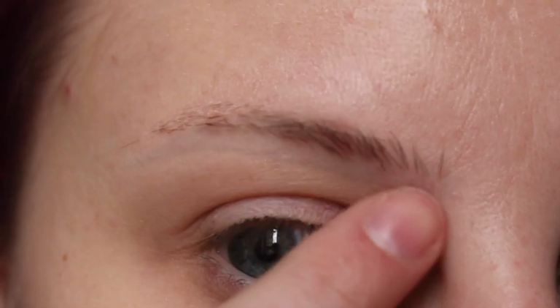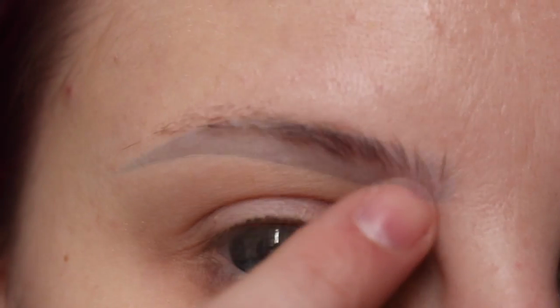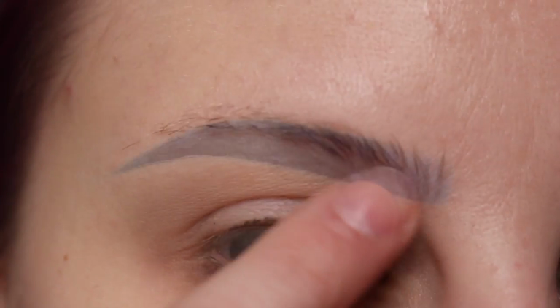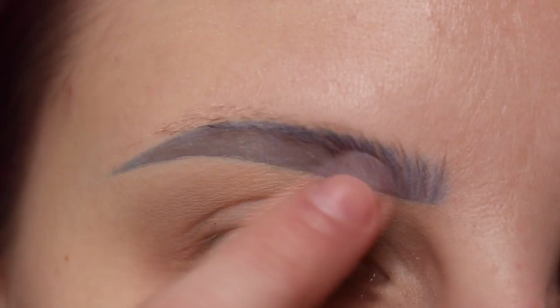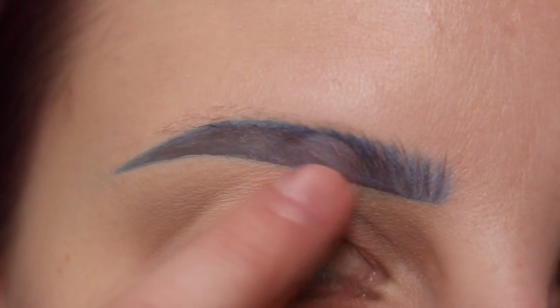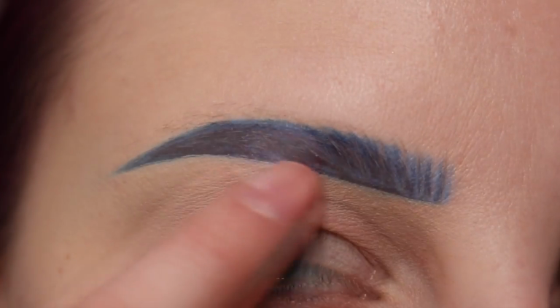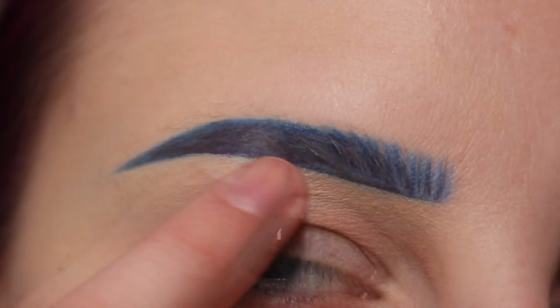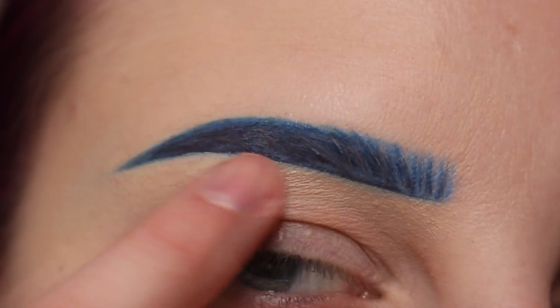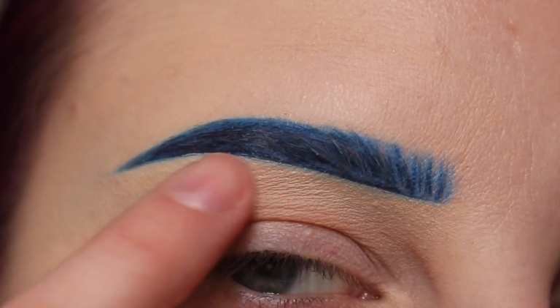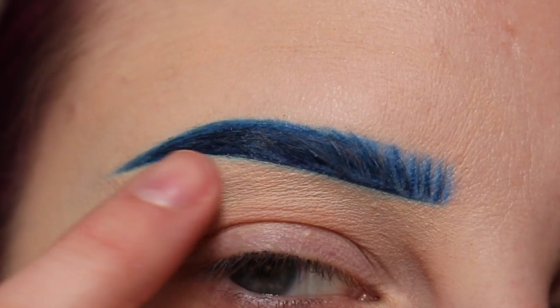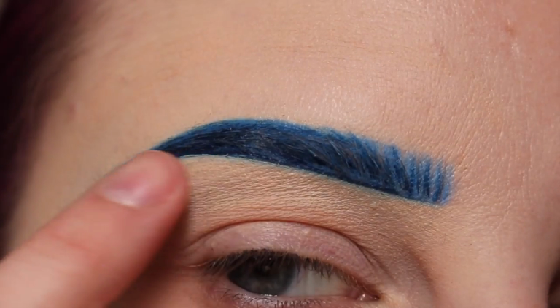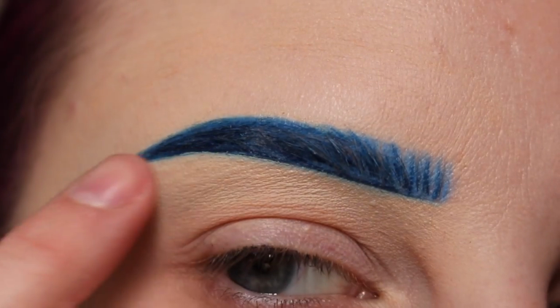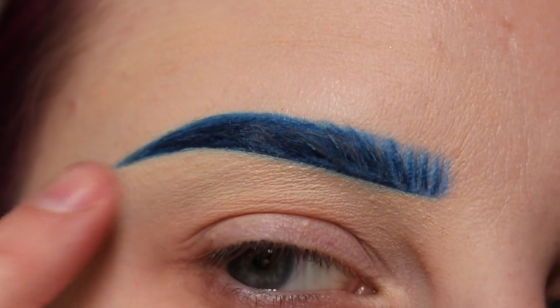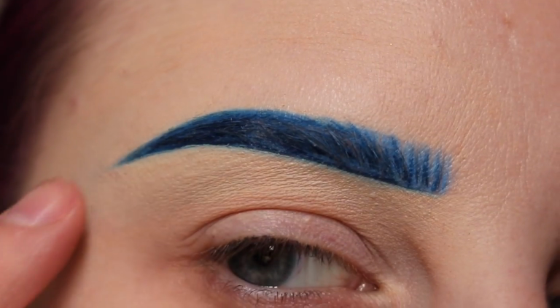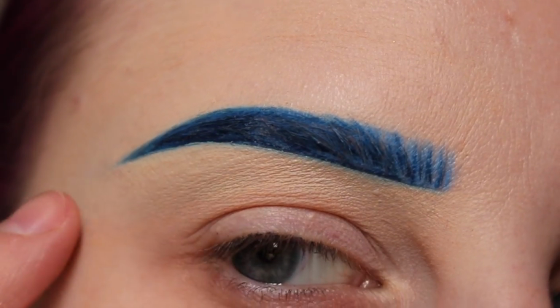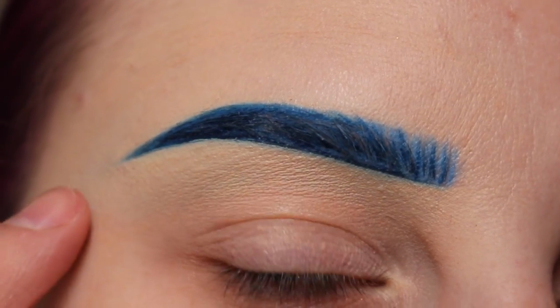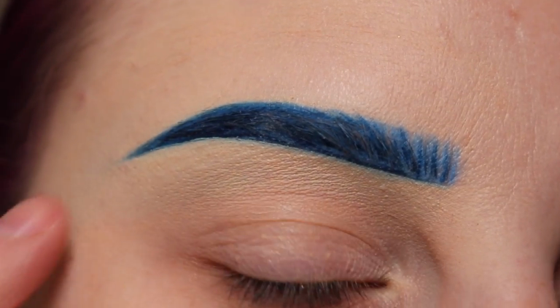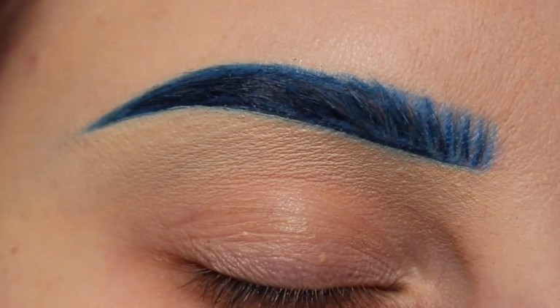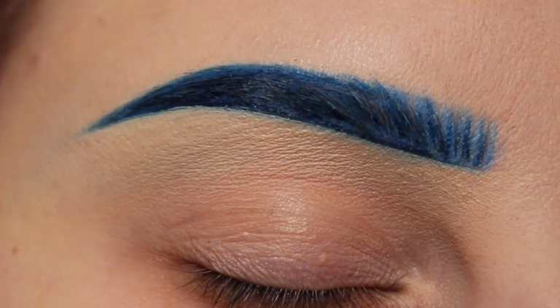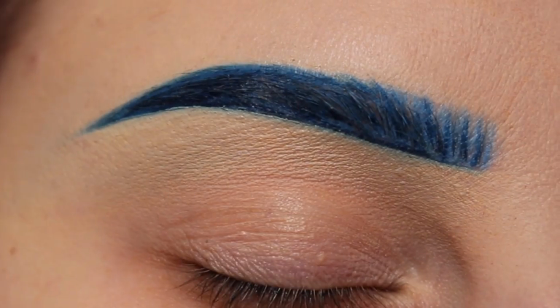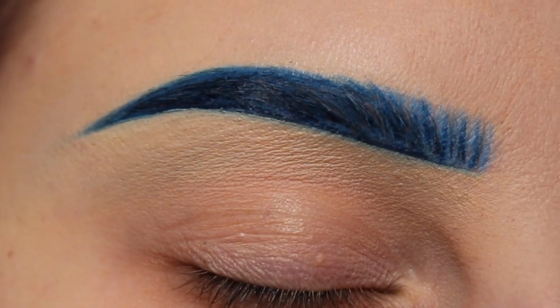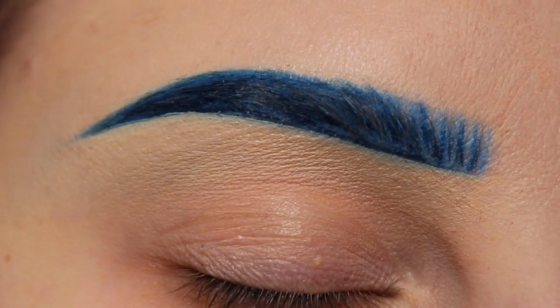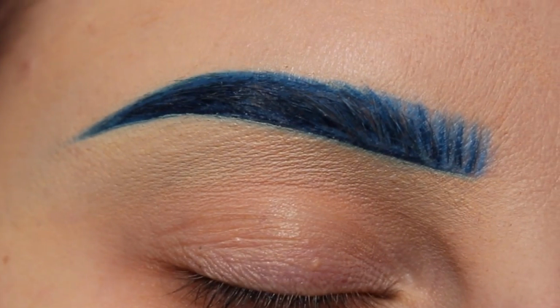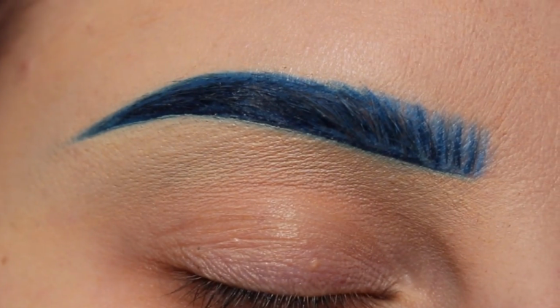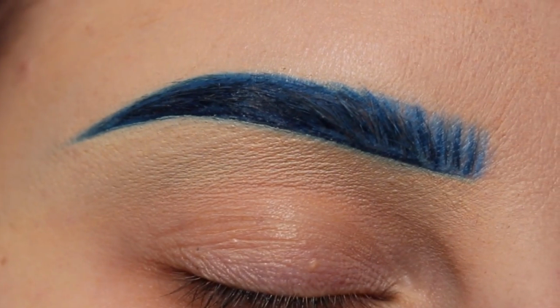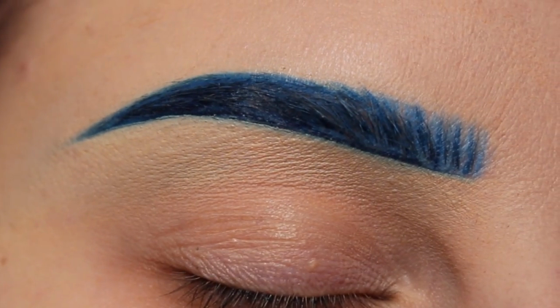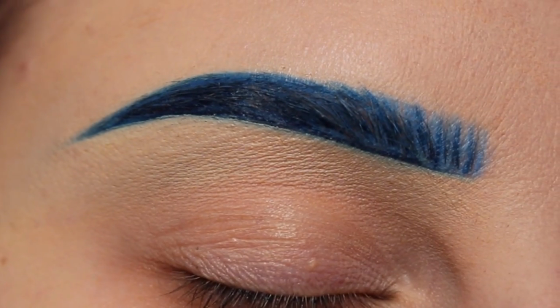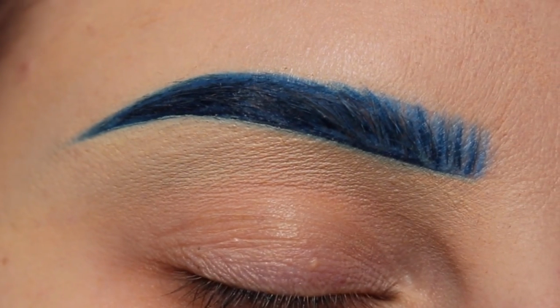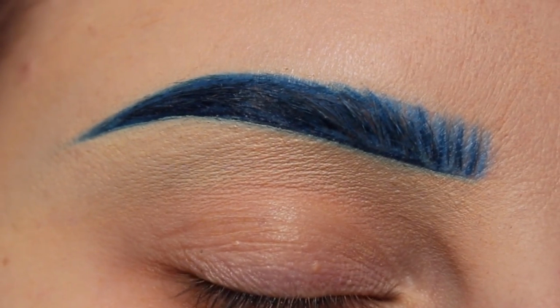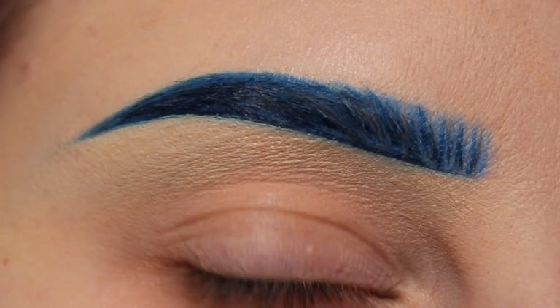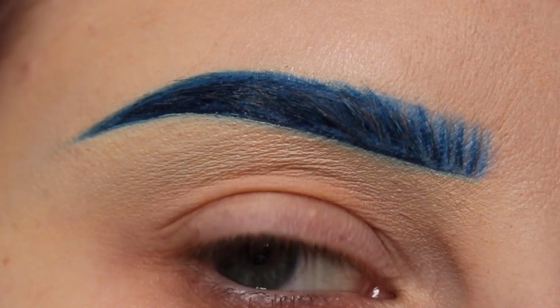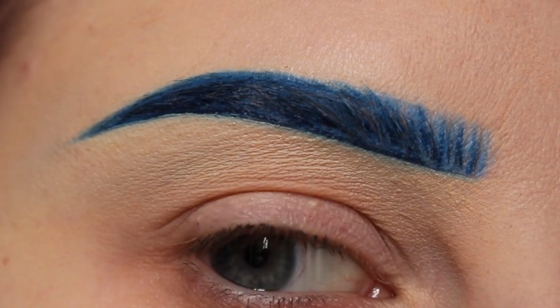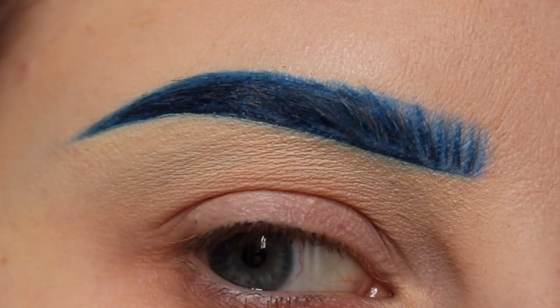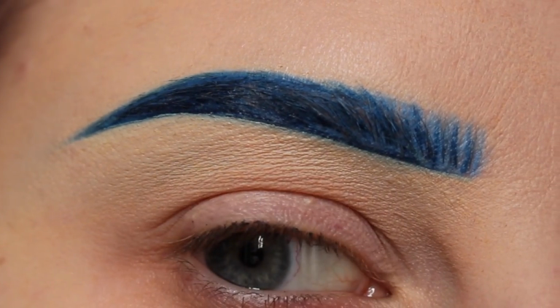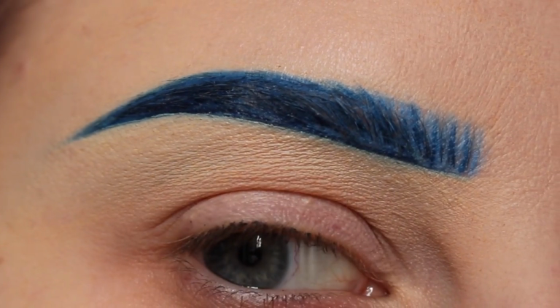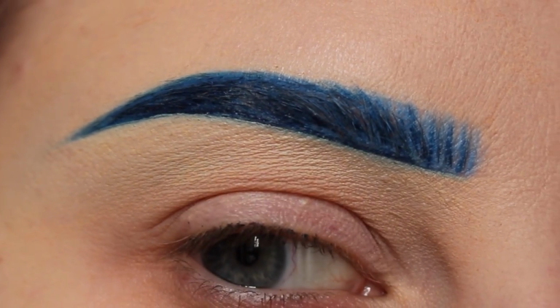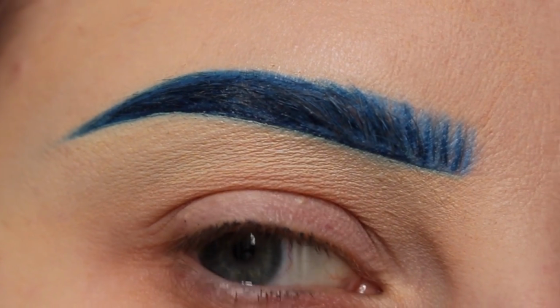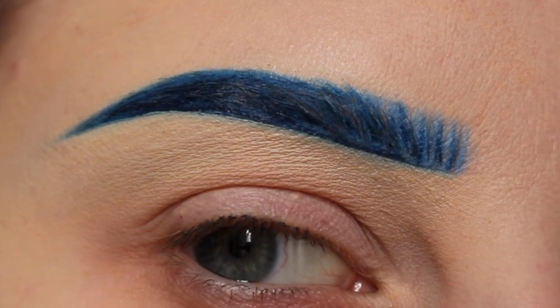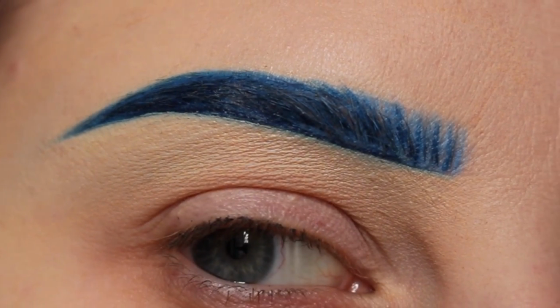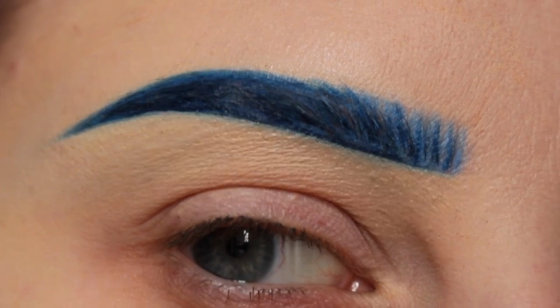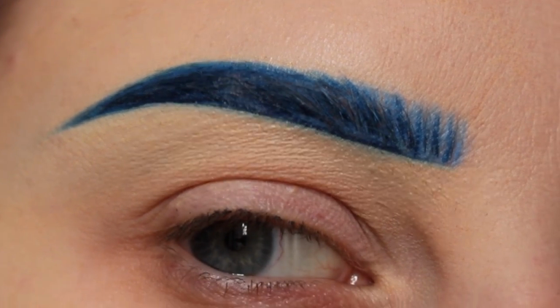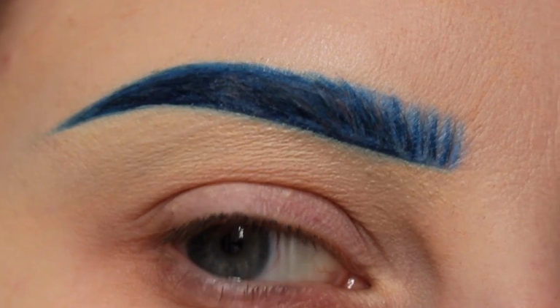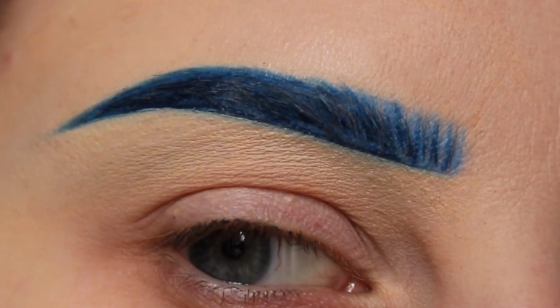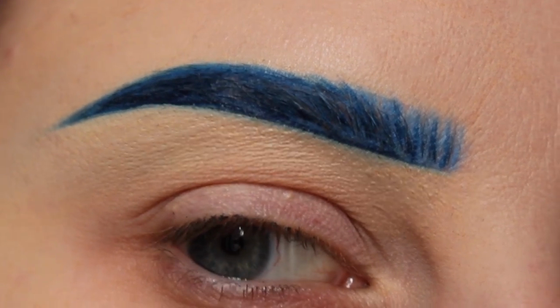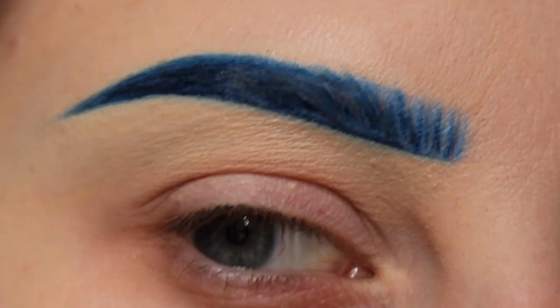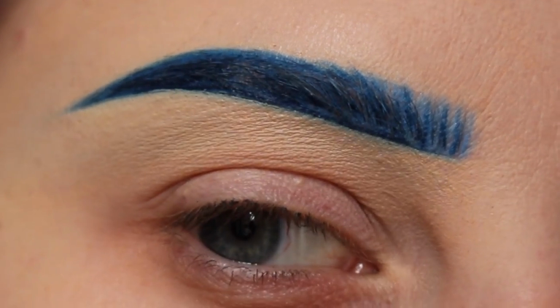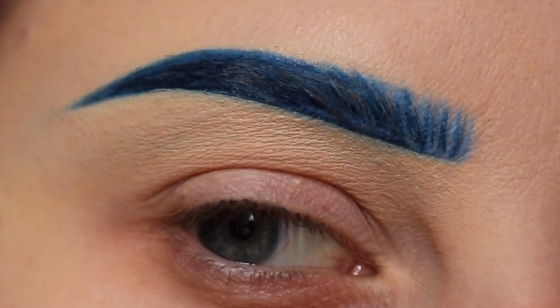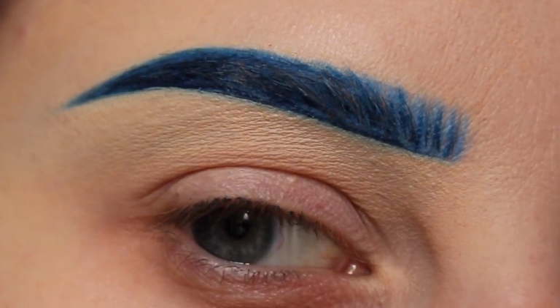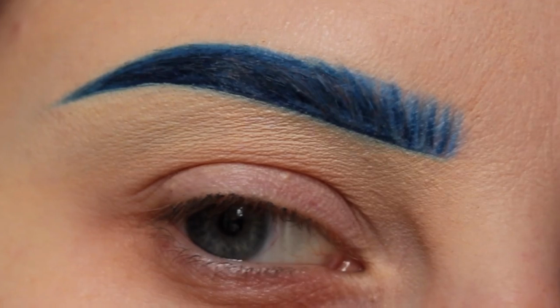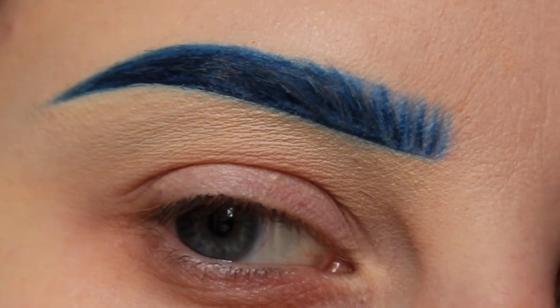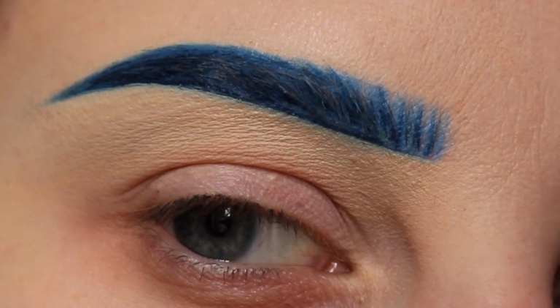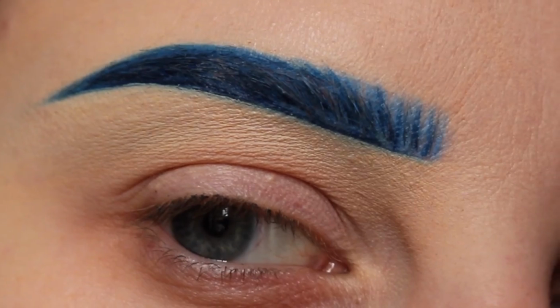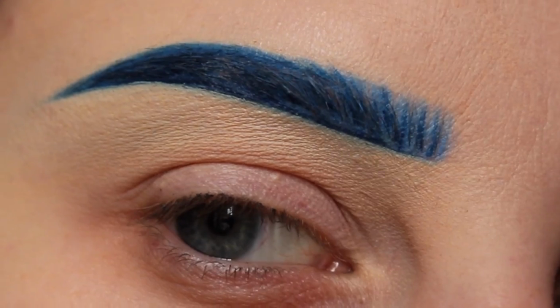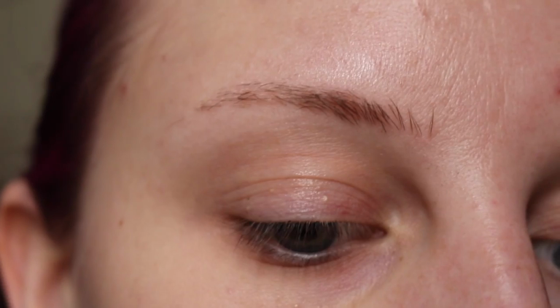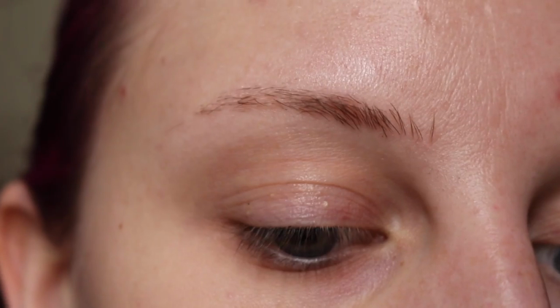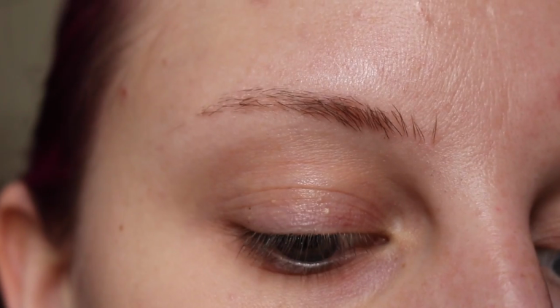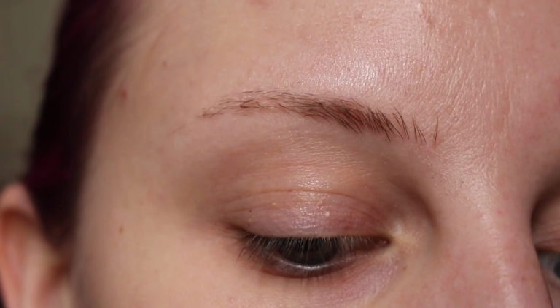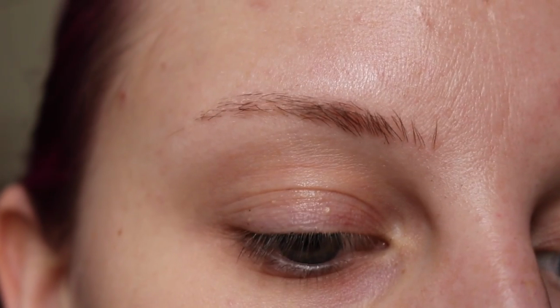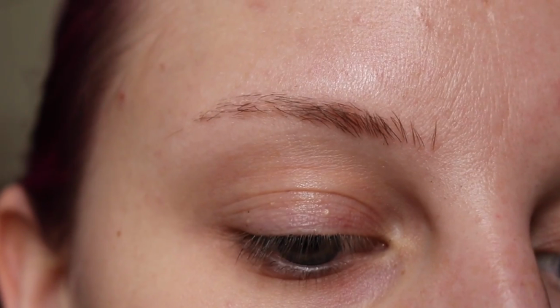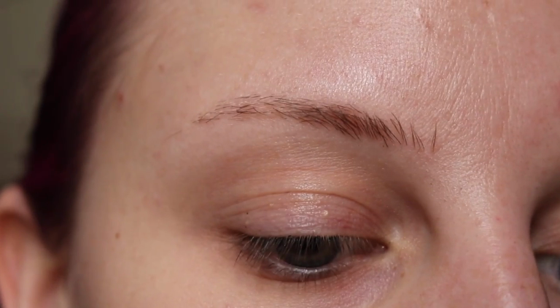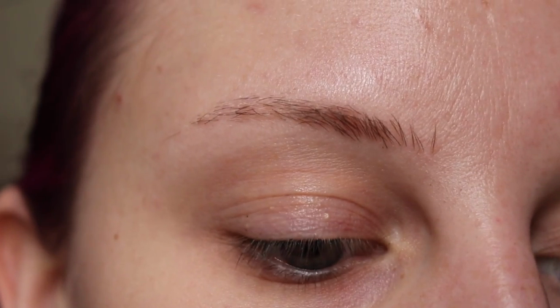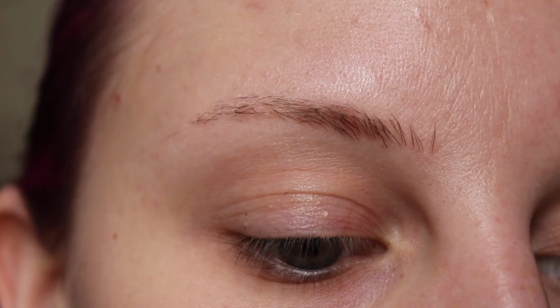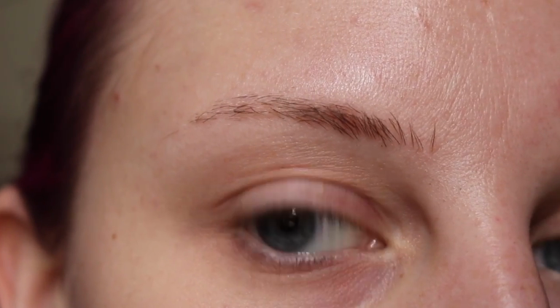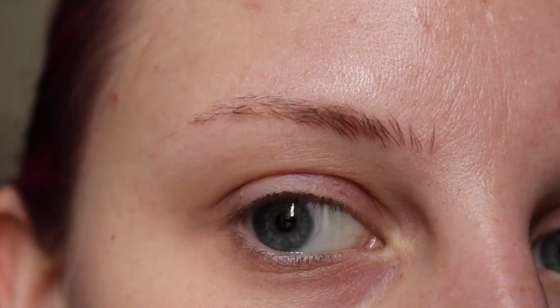You guys asked for it, so here it is. I'm going to show you how to get this blue brow. So let's get started.